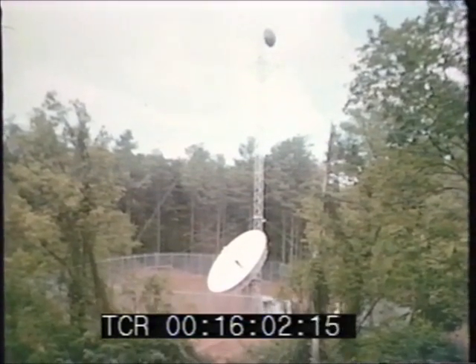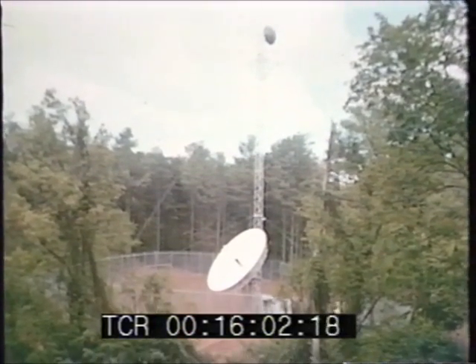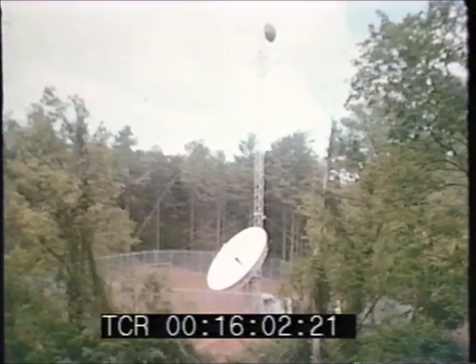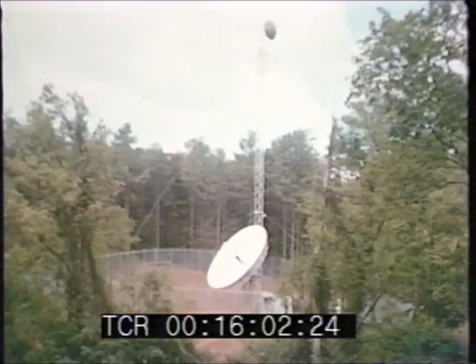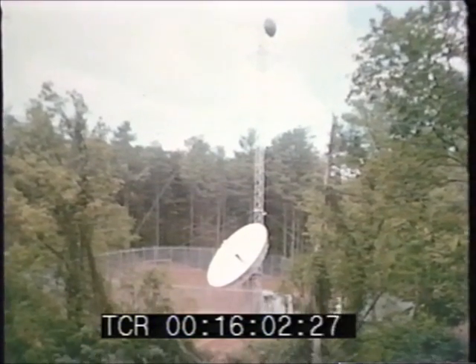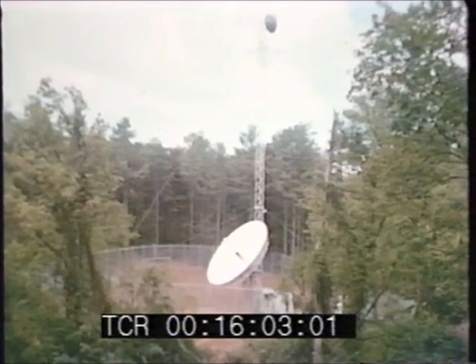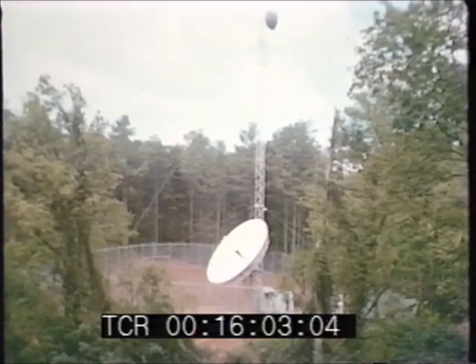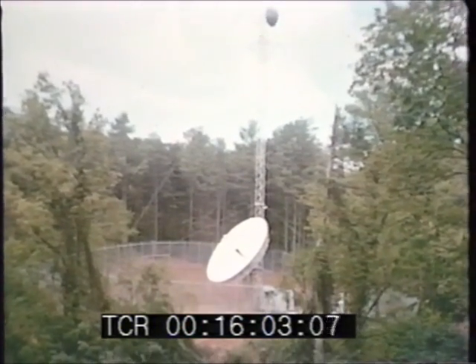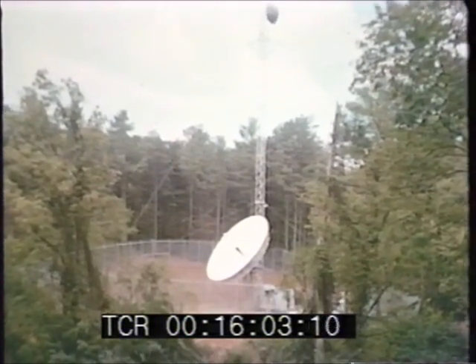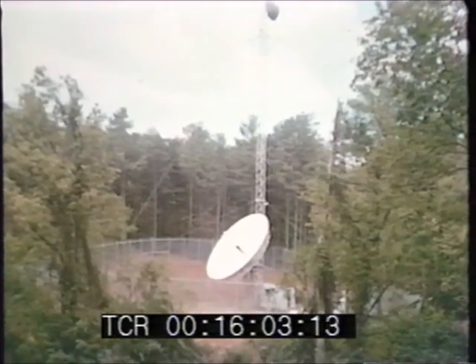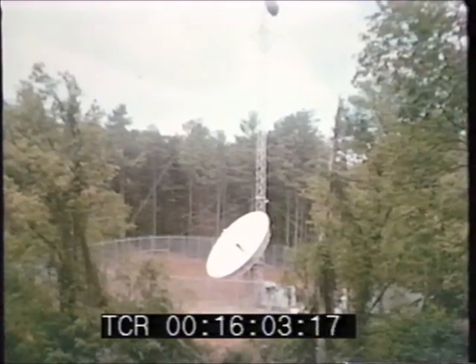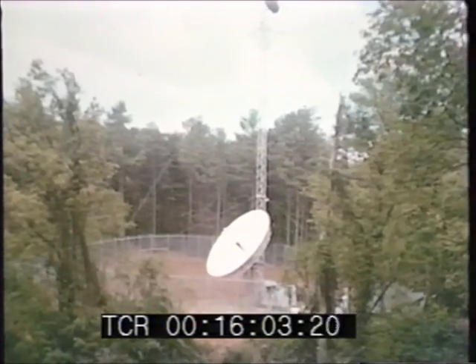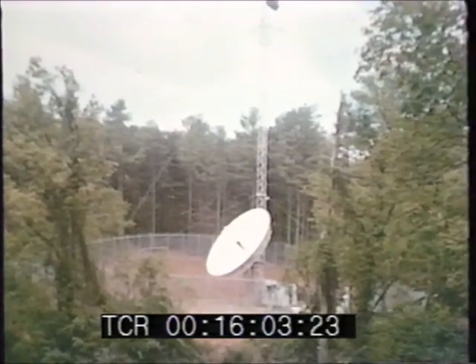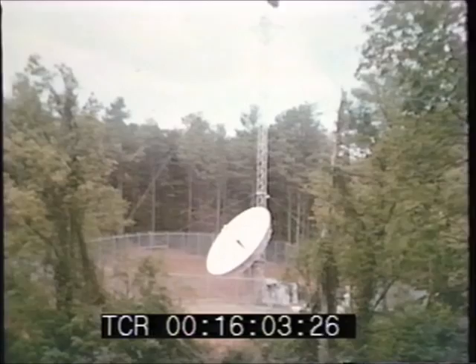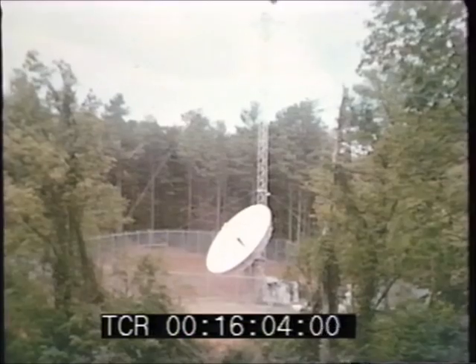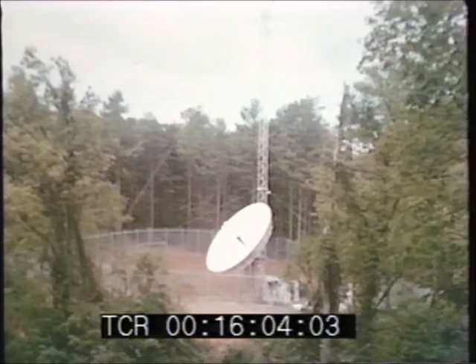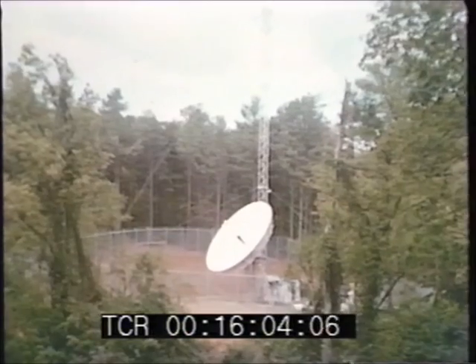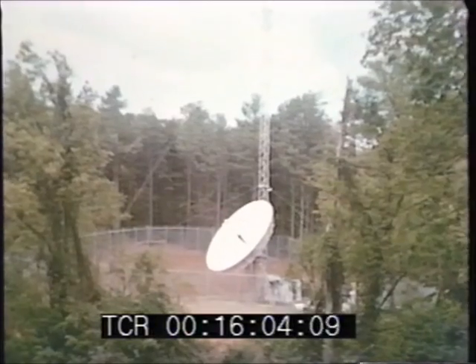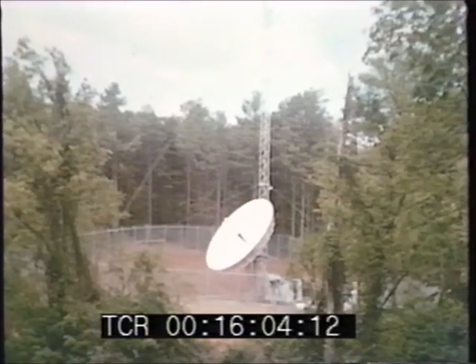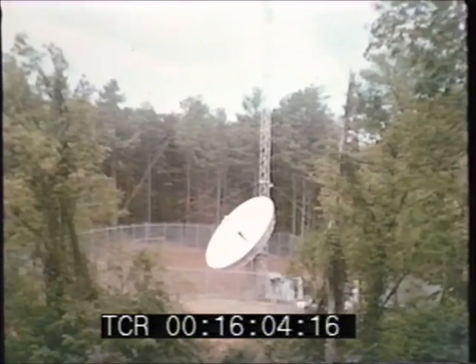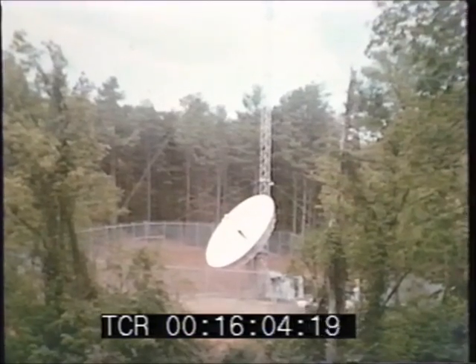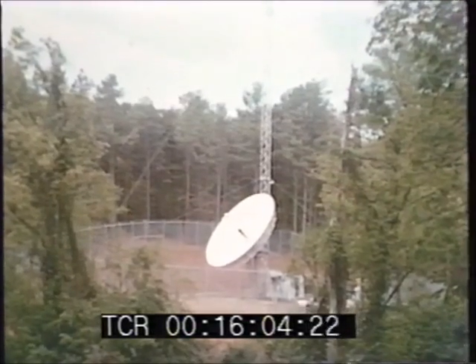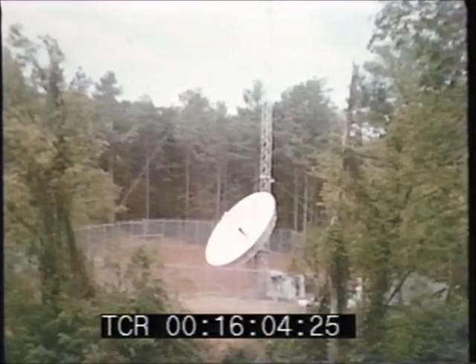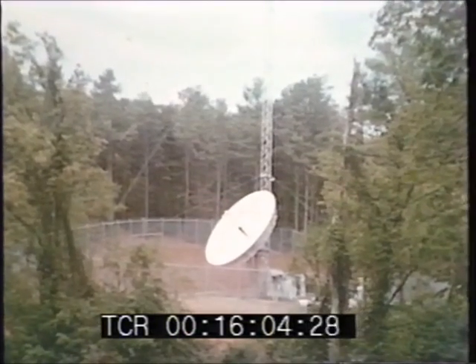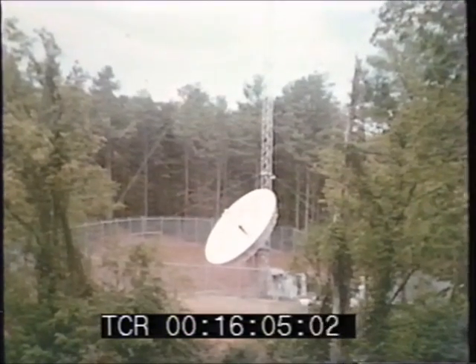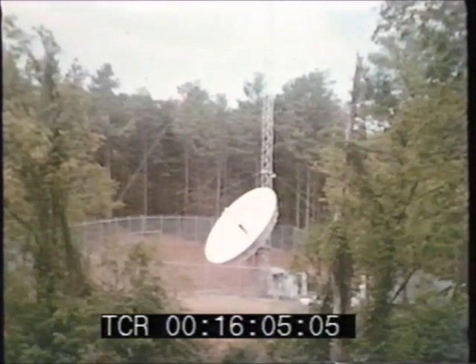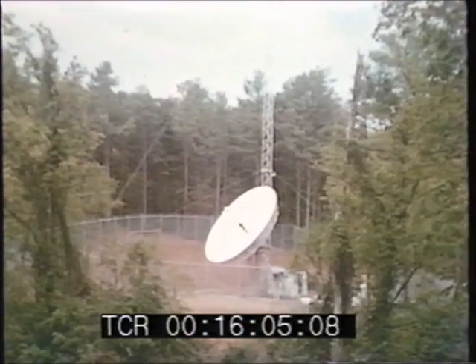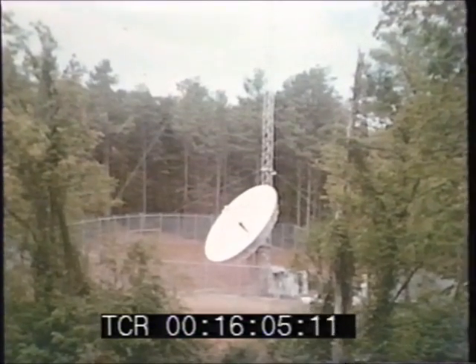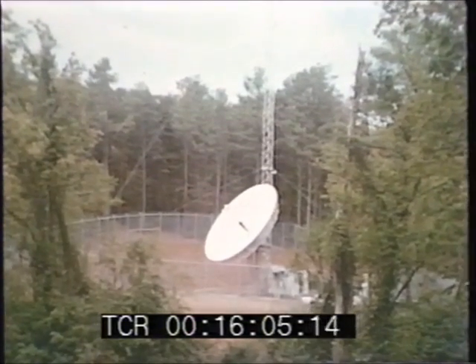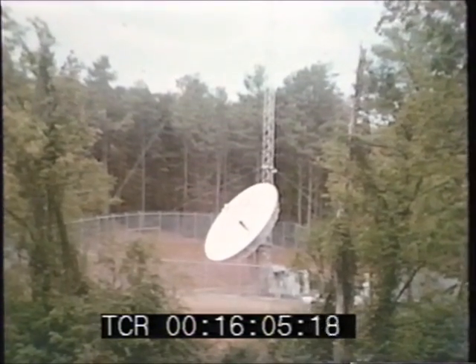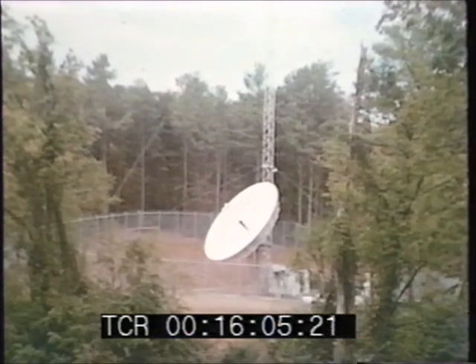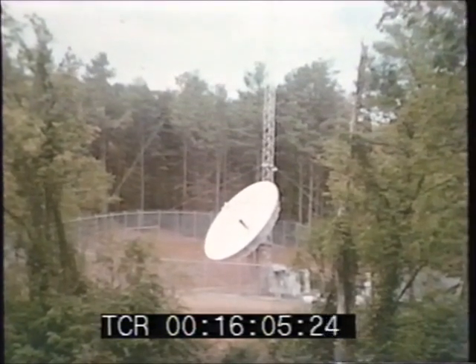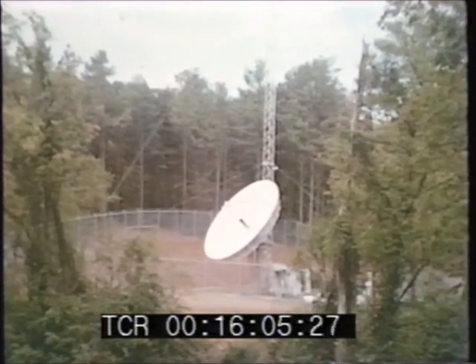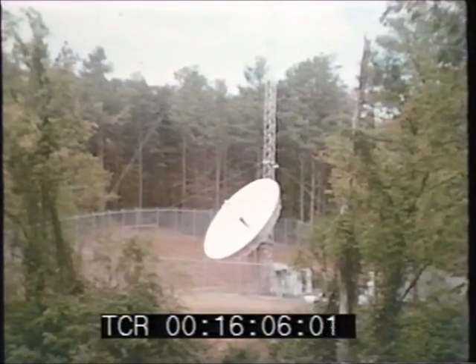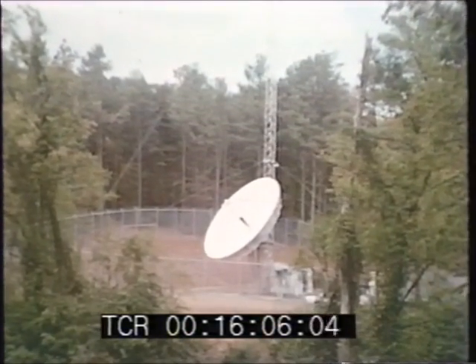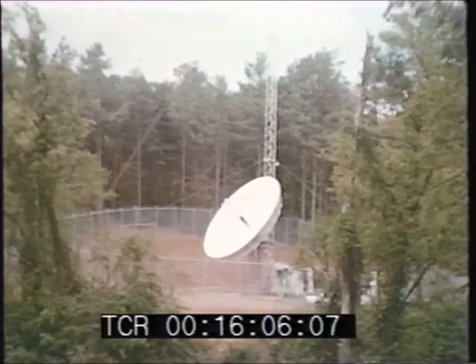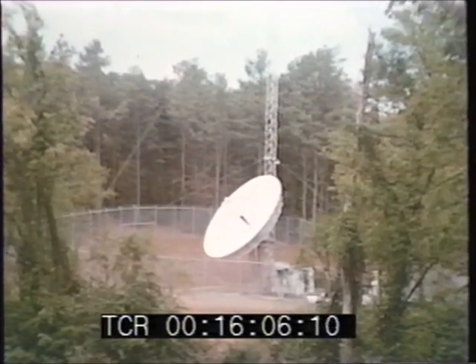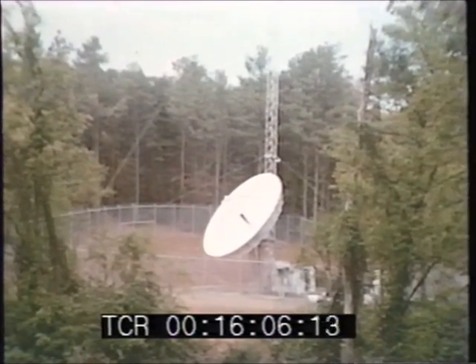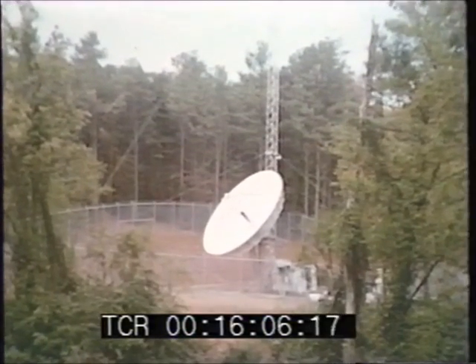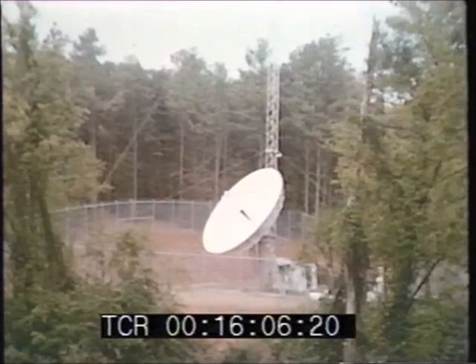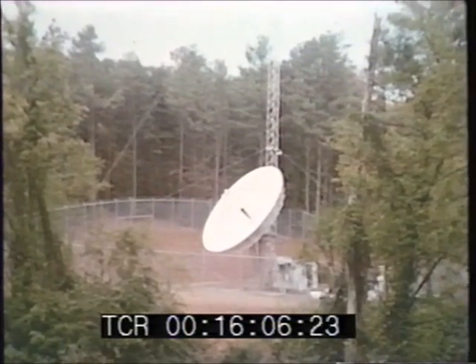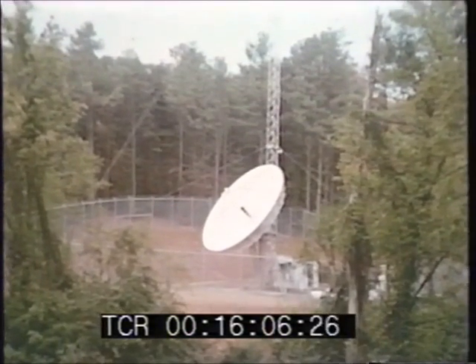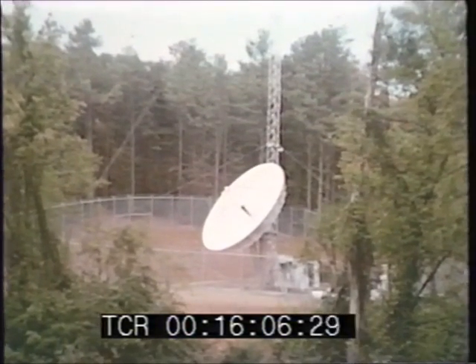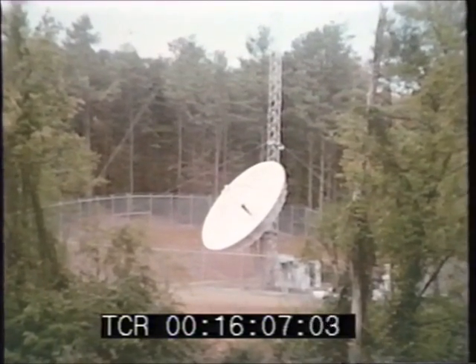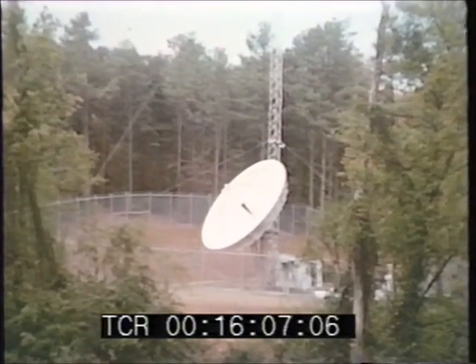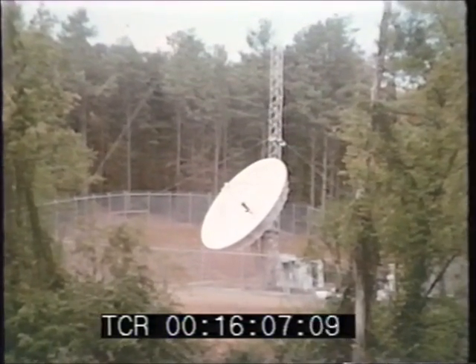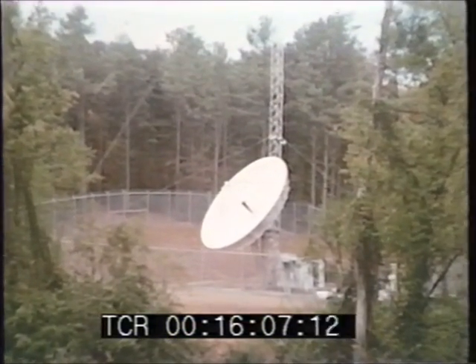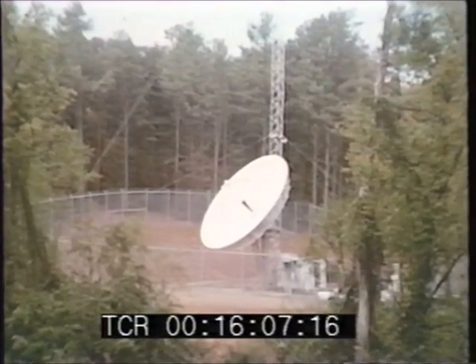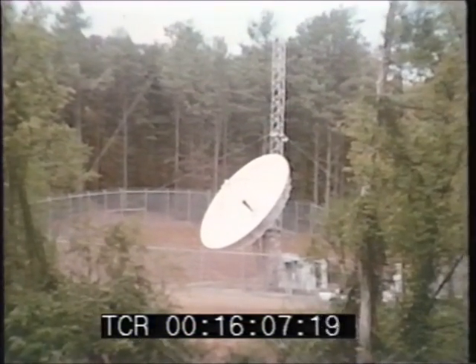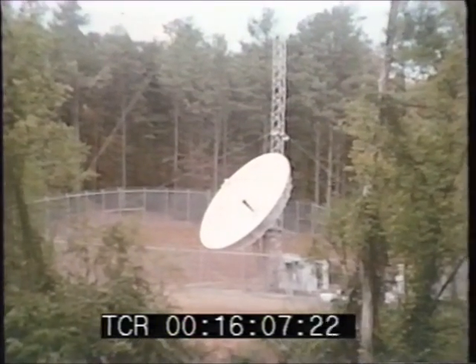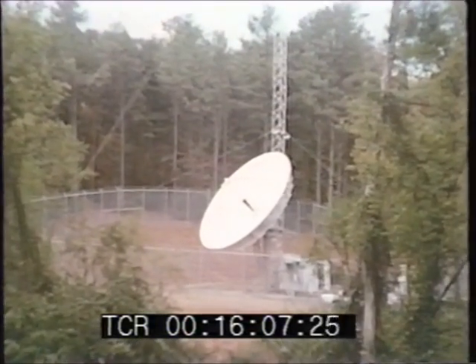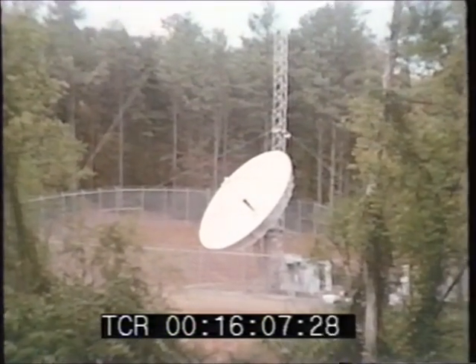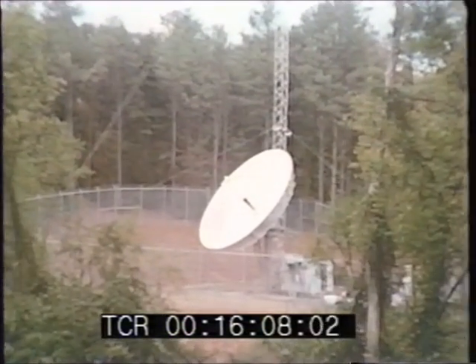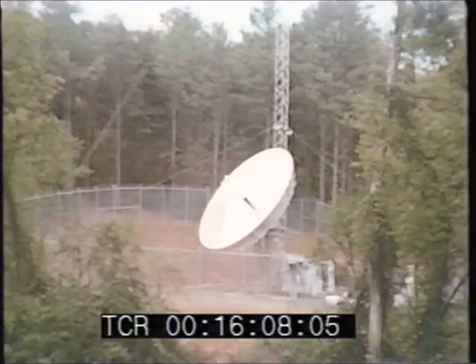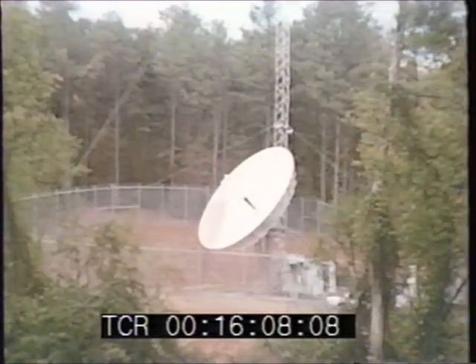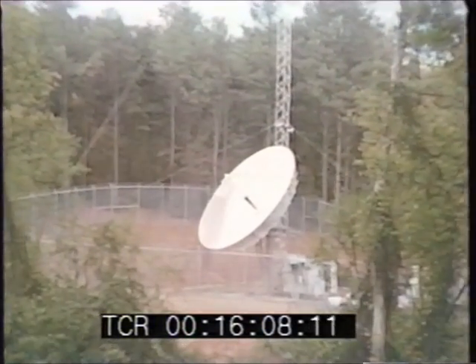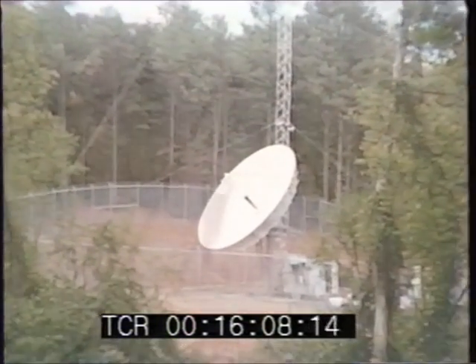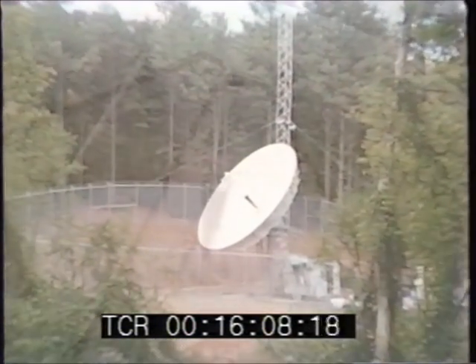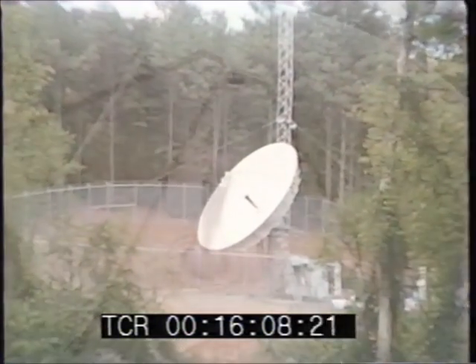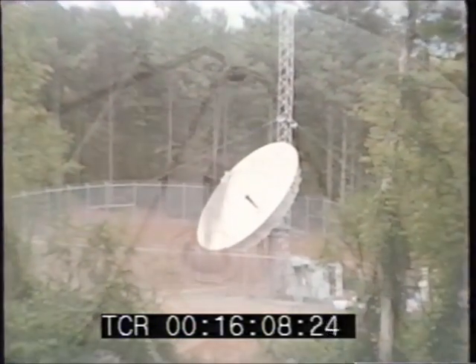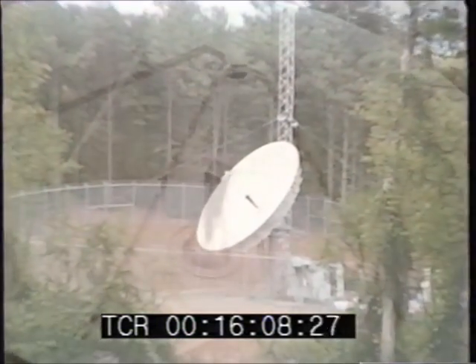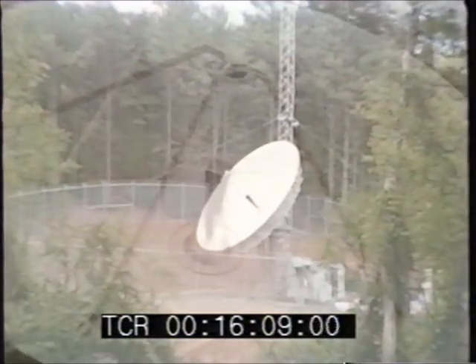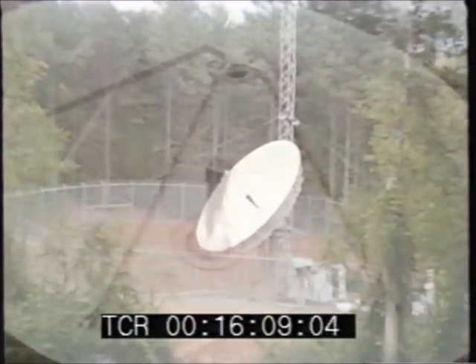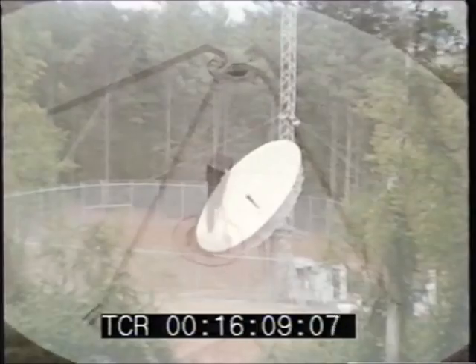Now by means of videotape, let's go tour the site of the new earth station nestled in the woods of northwest Atlanta.